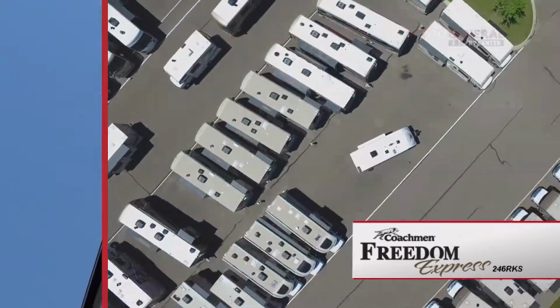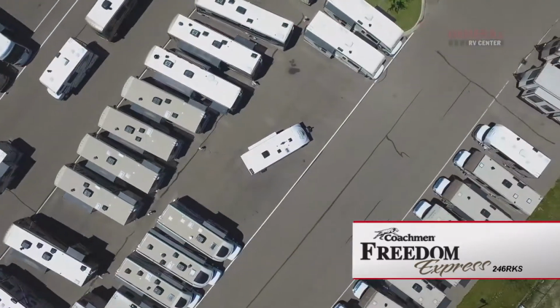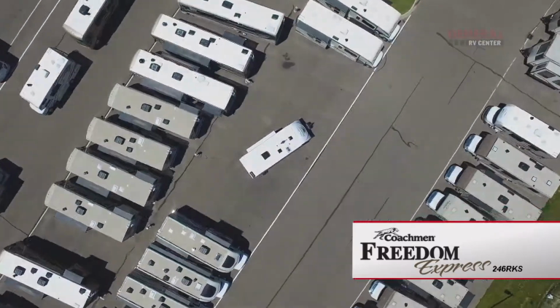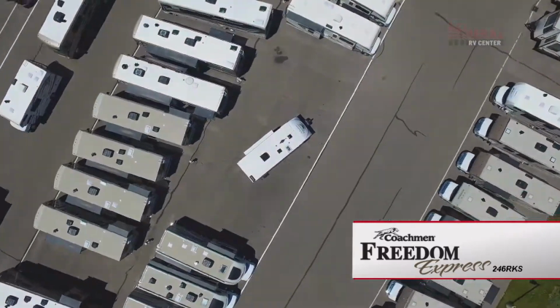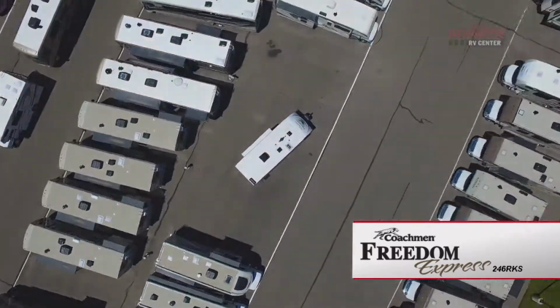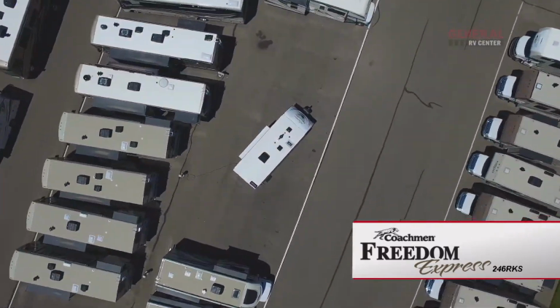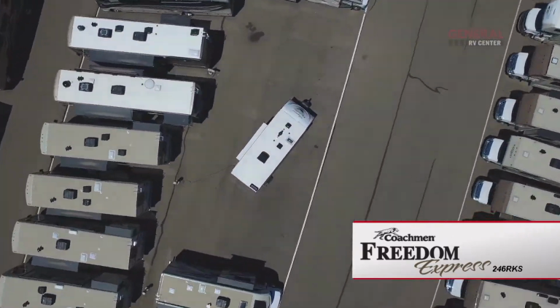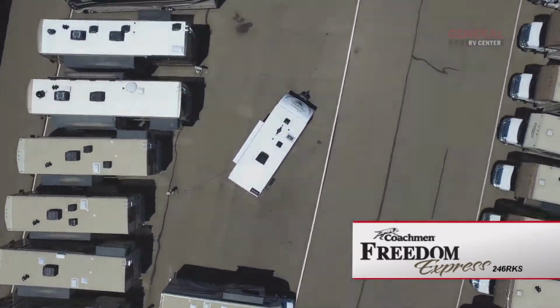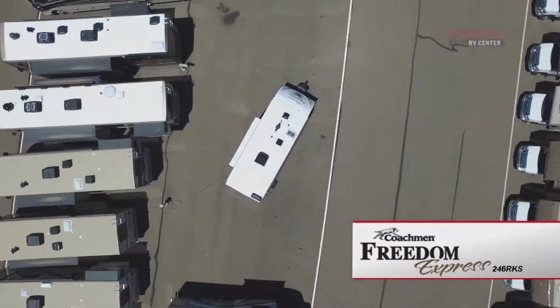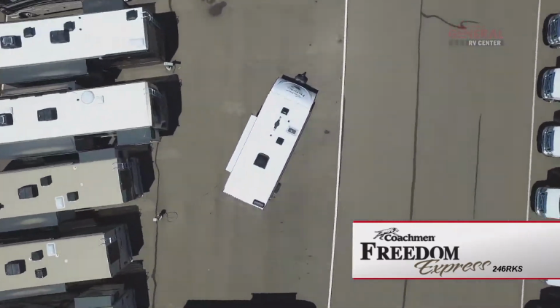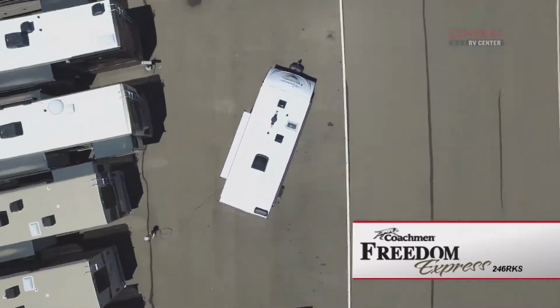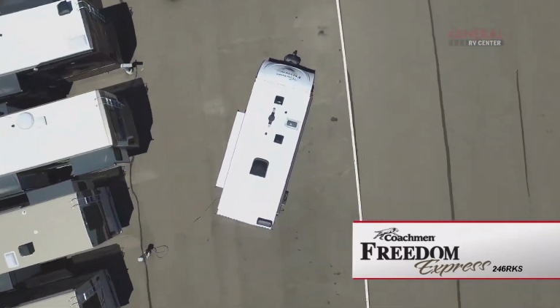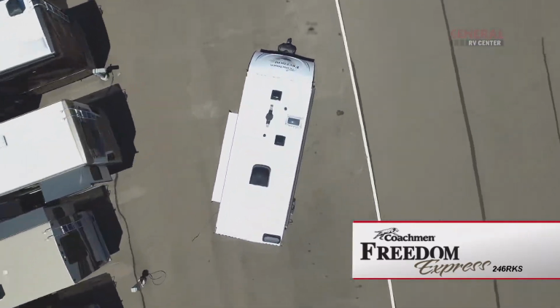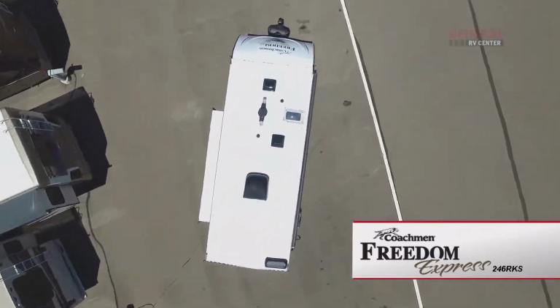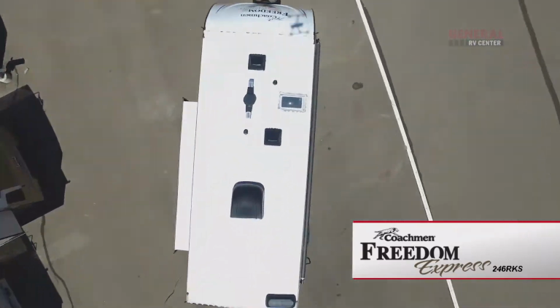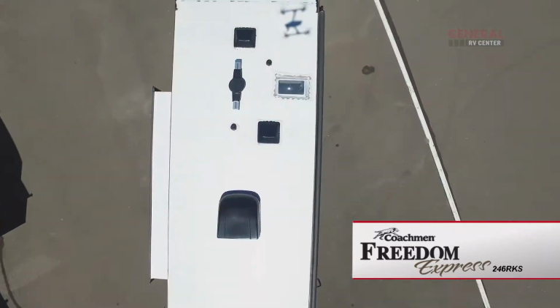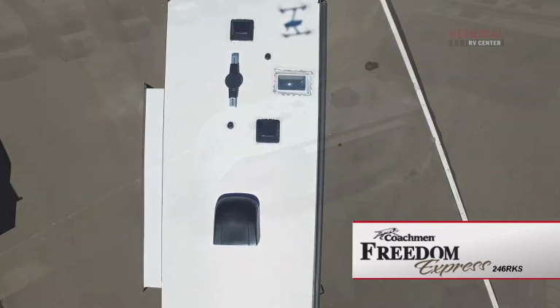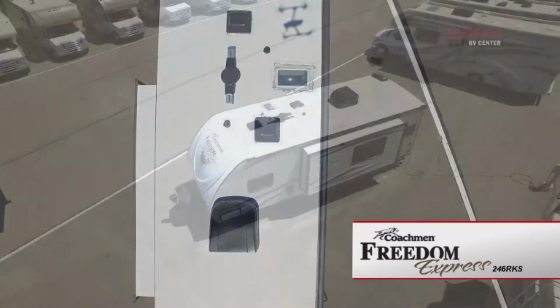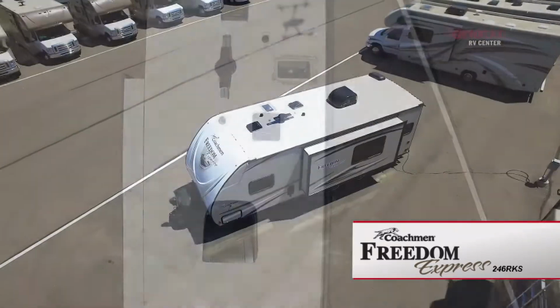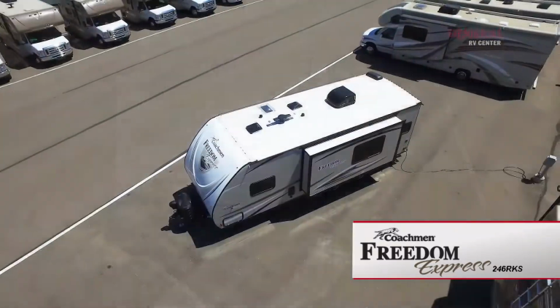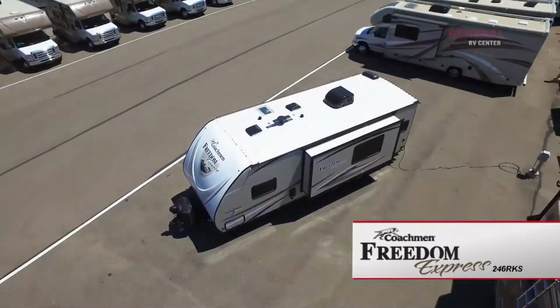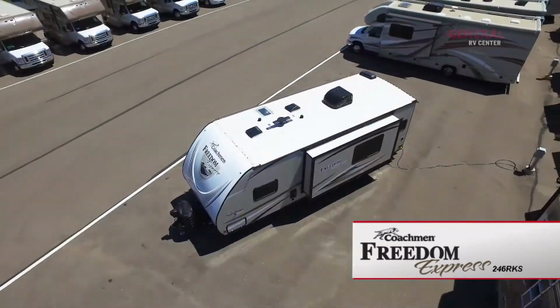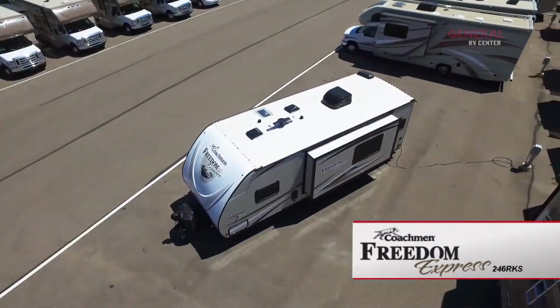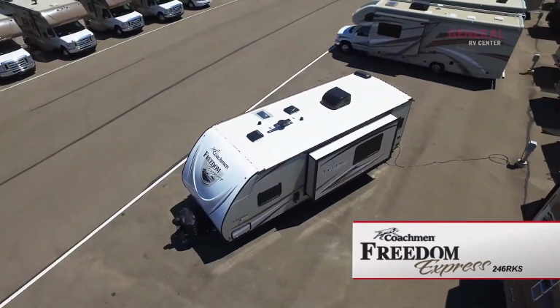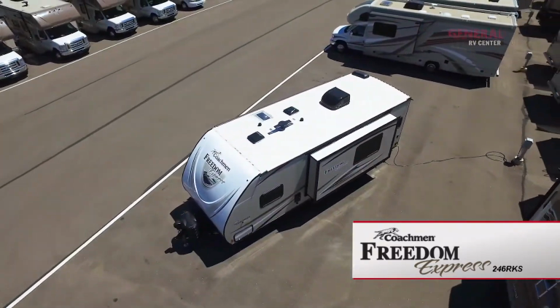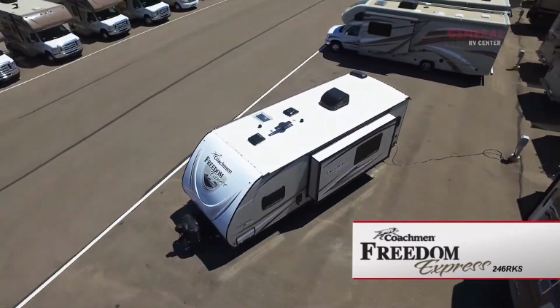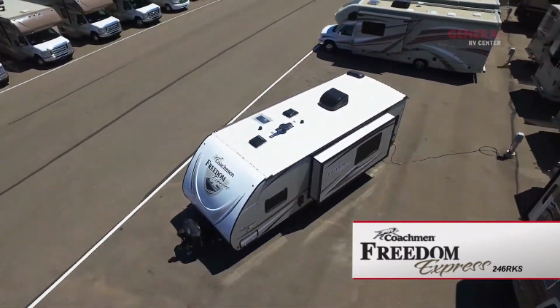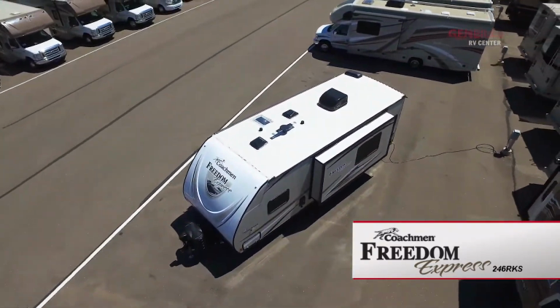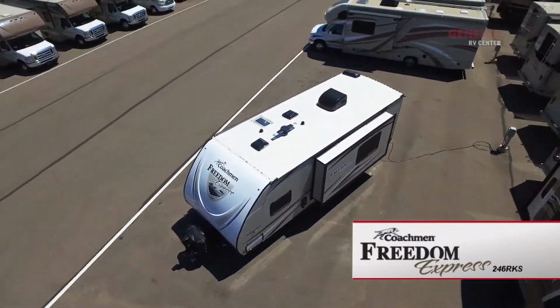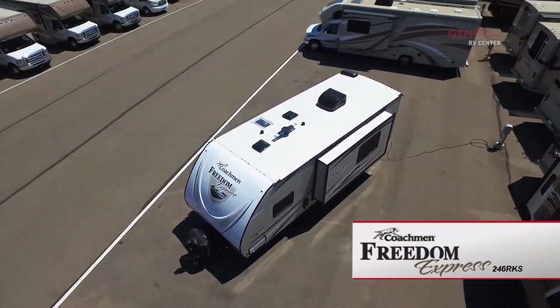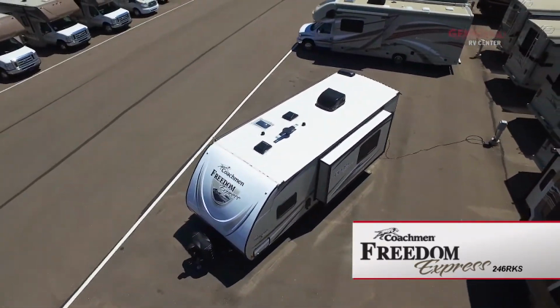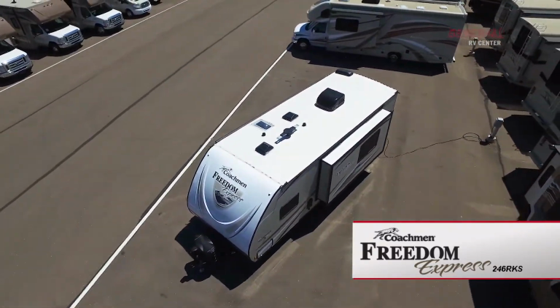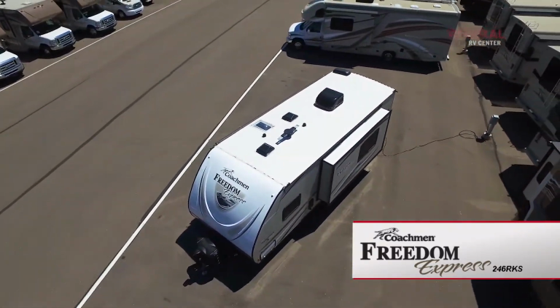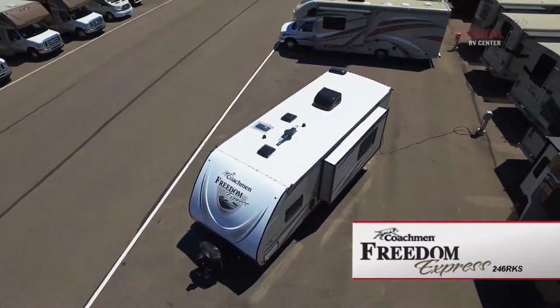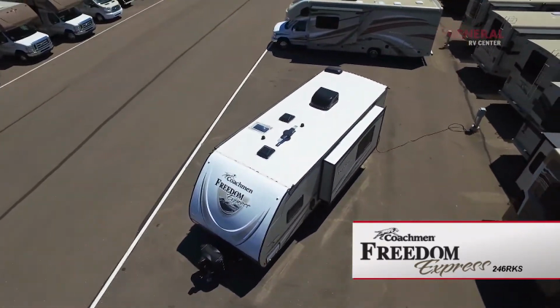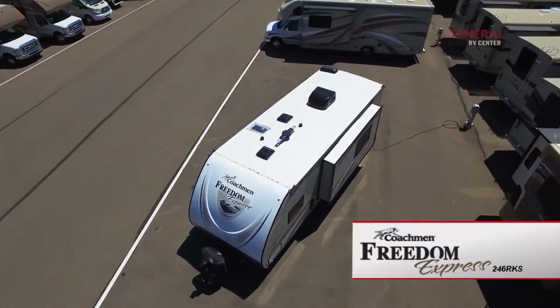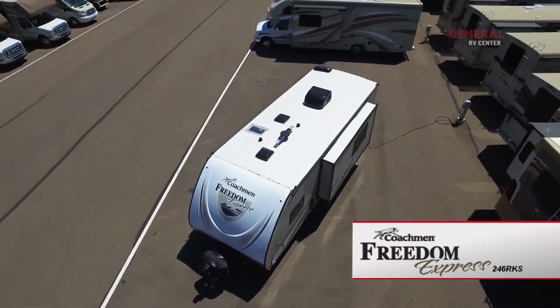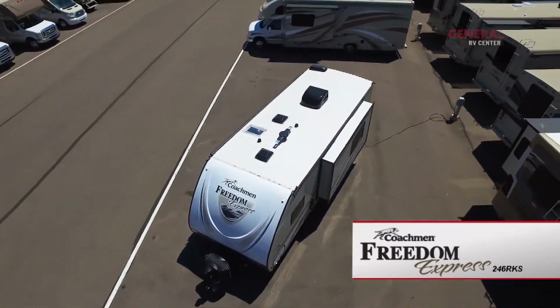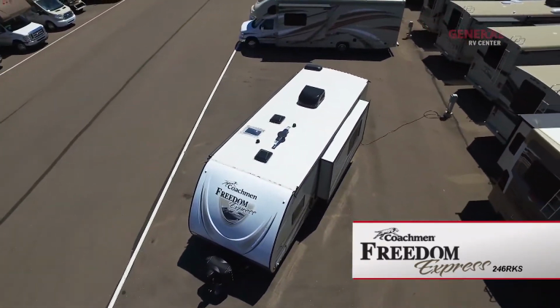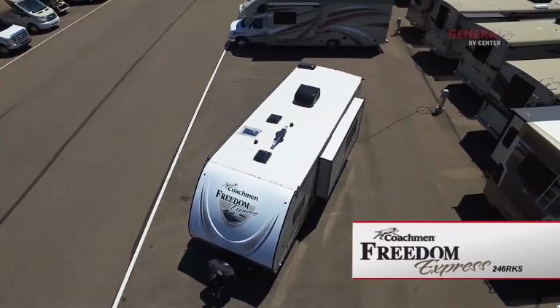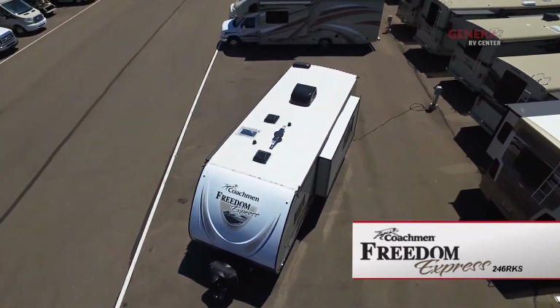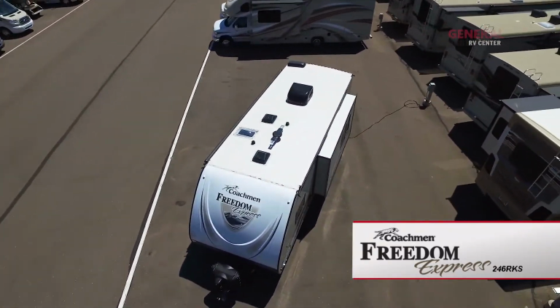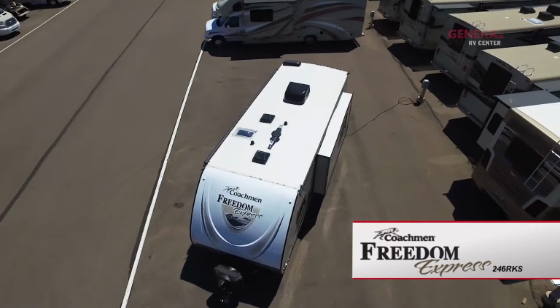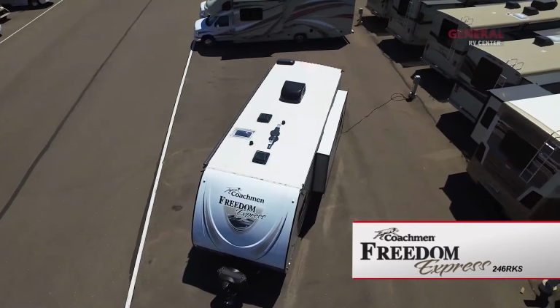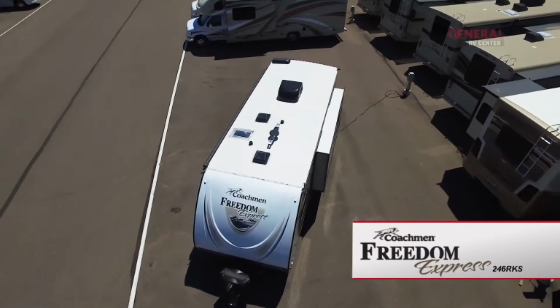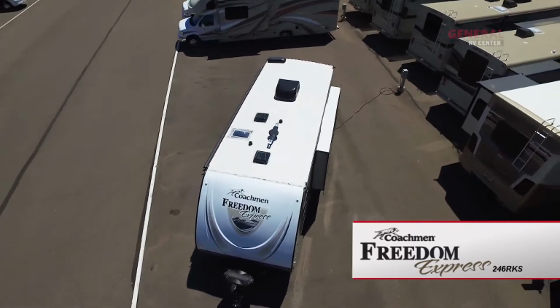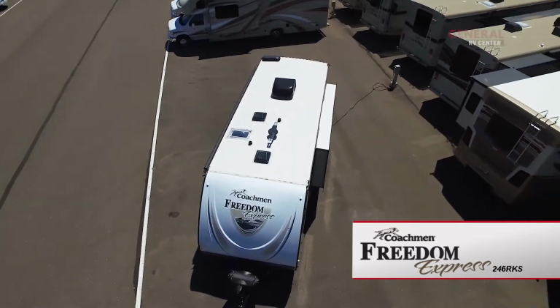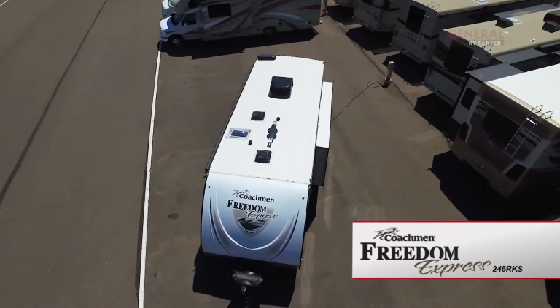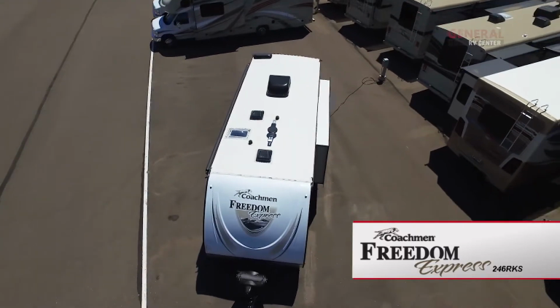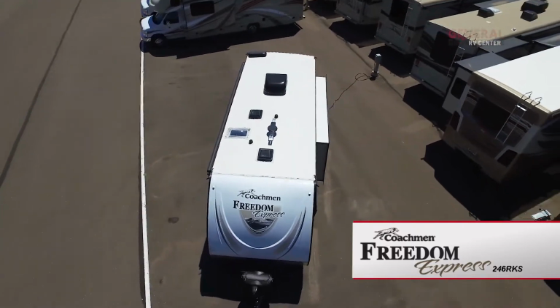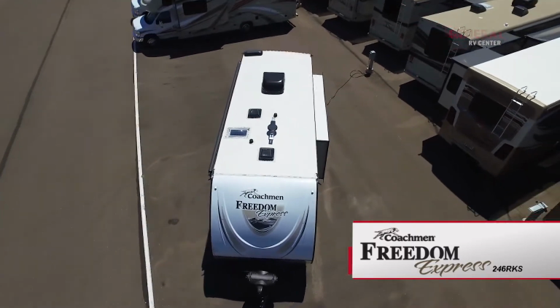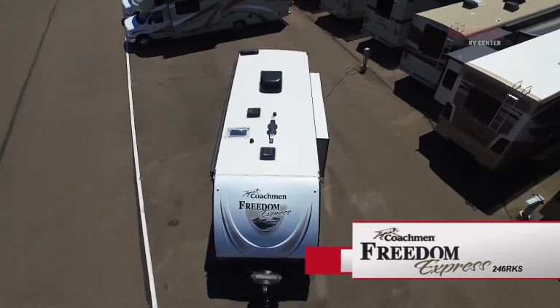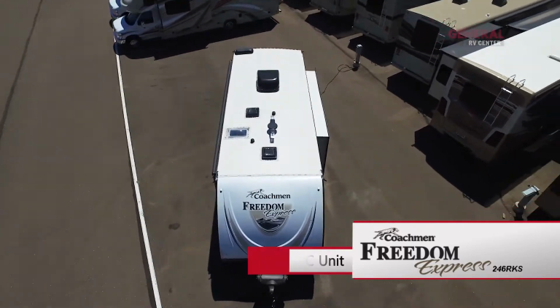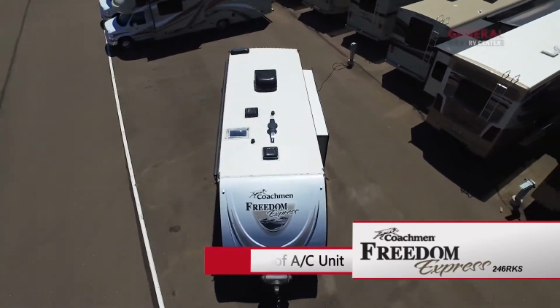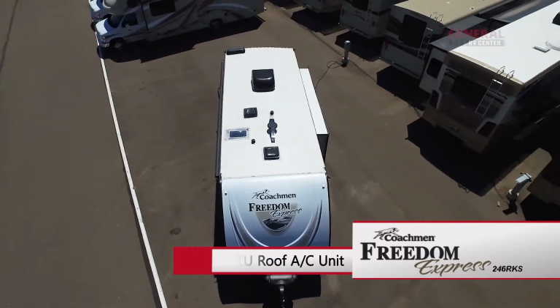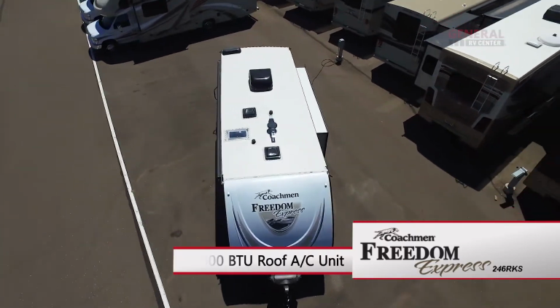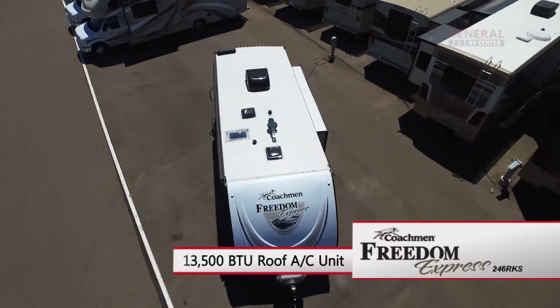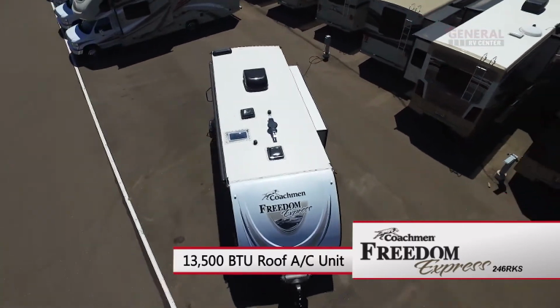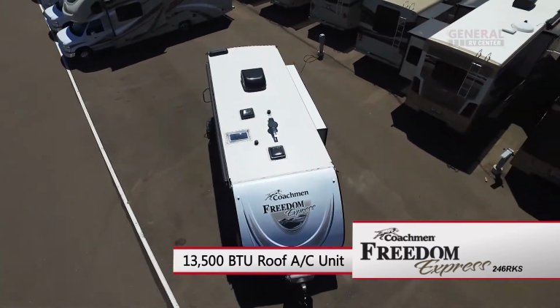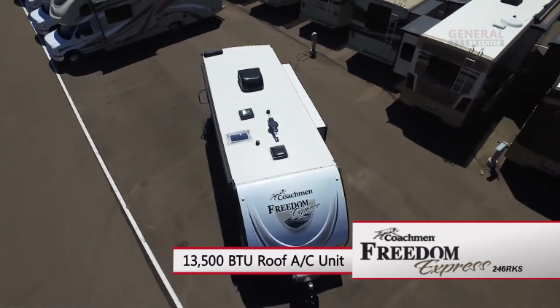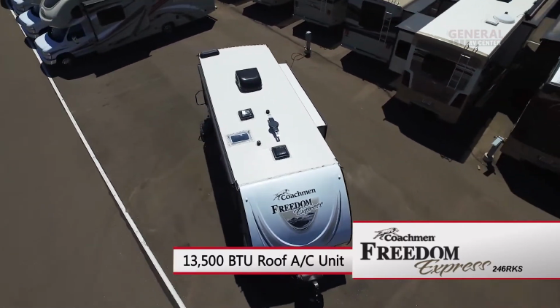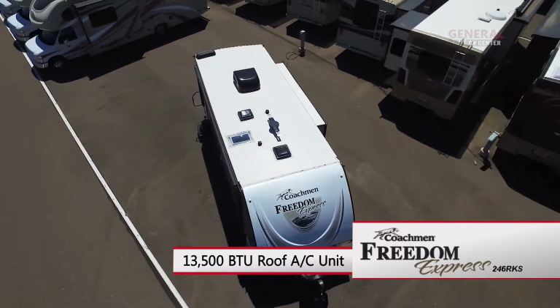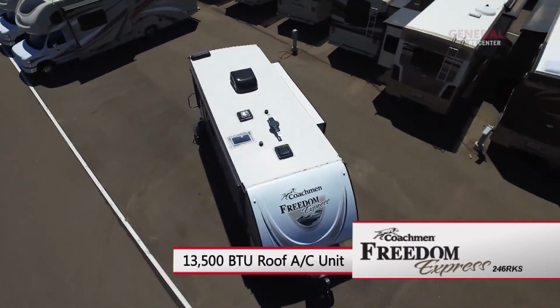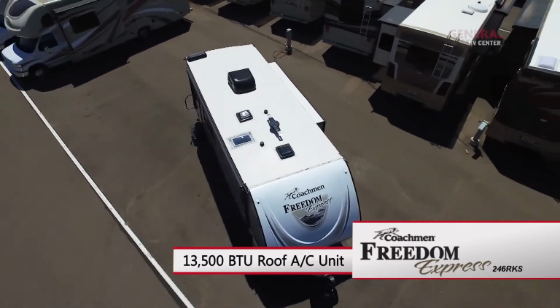The crowned aluminum reinforced roof features an EPDM surface, a TV antenna, and an air conditioner.